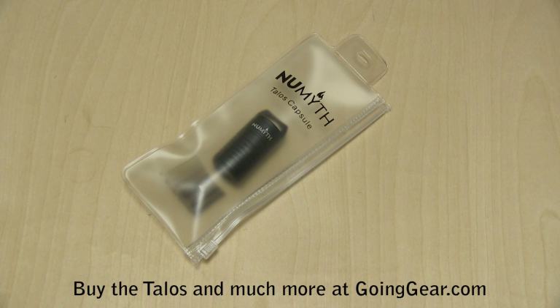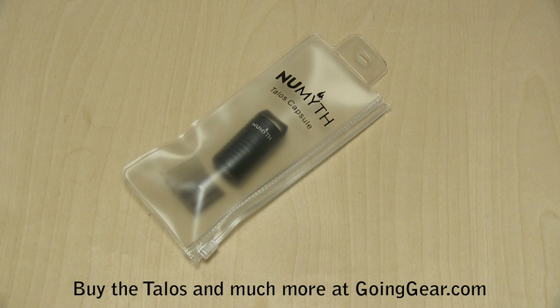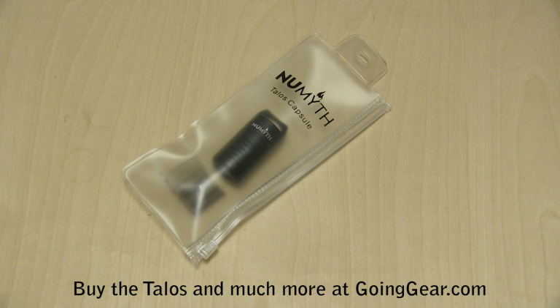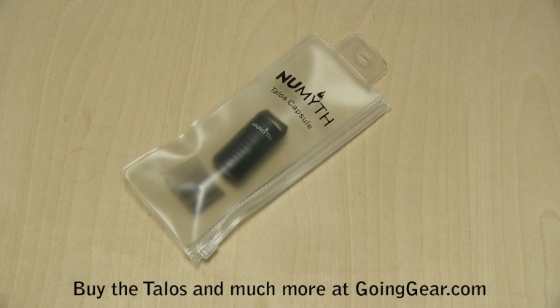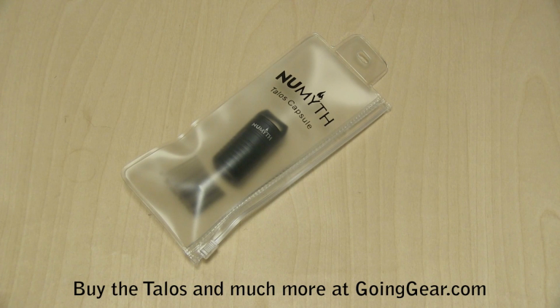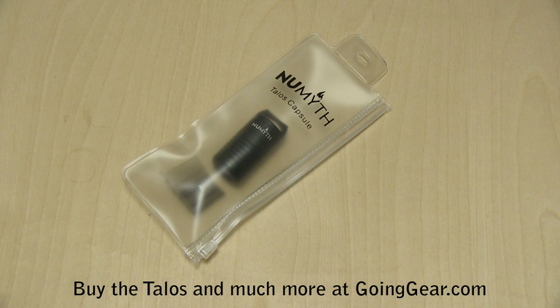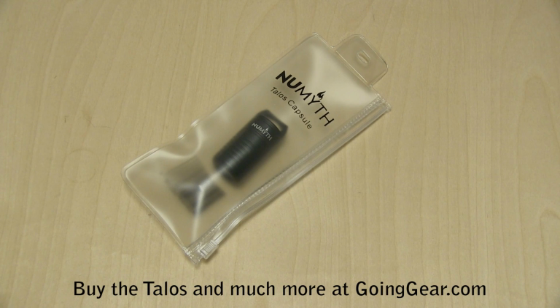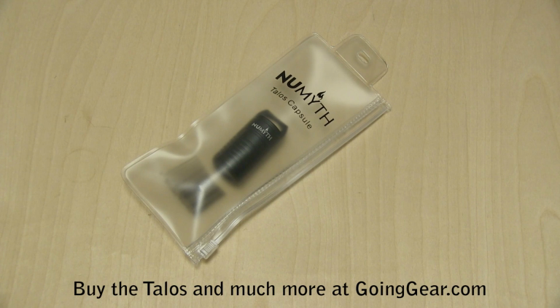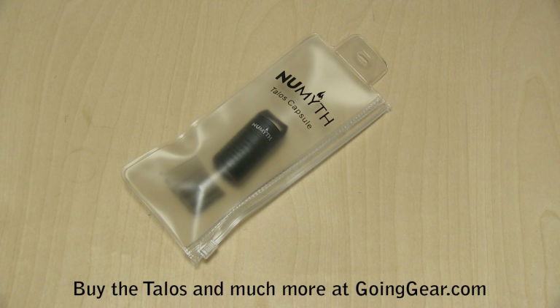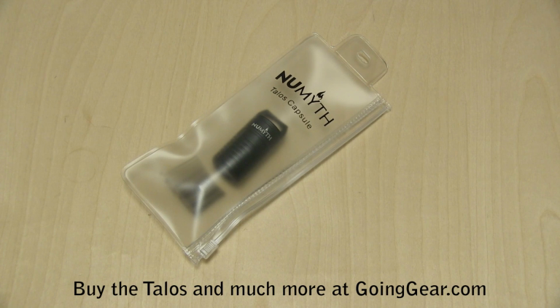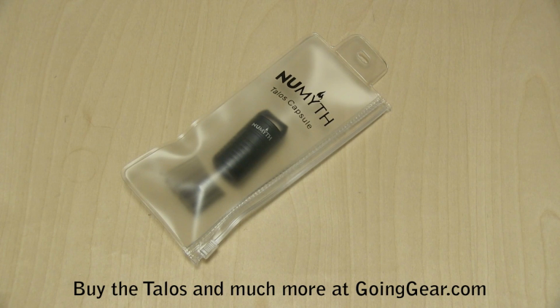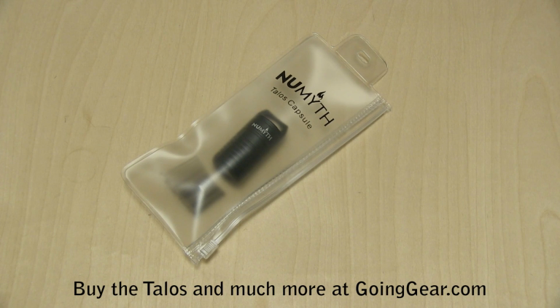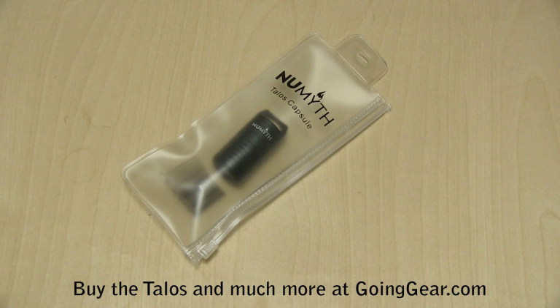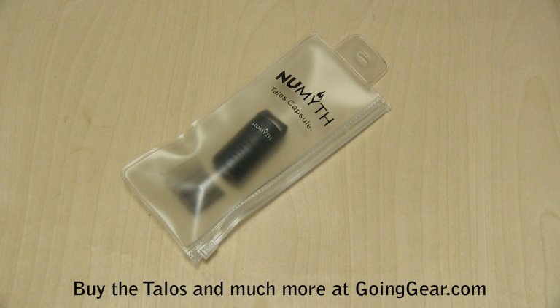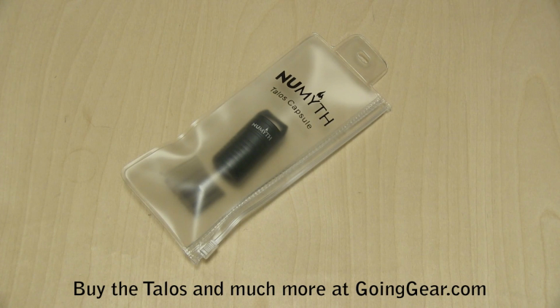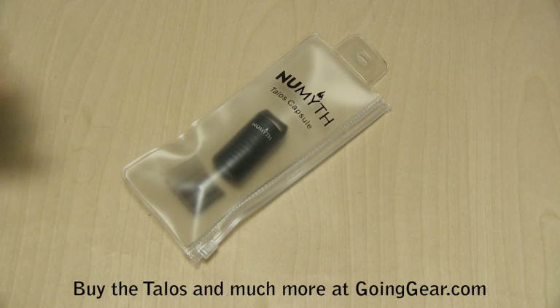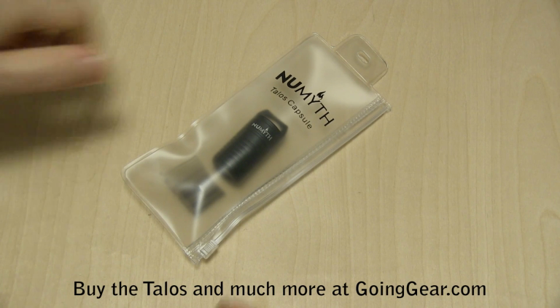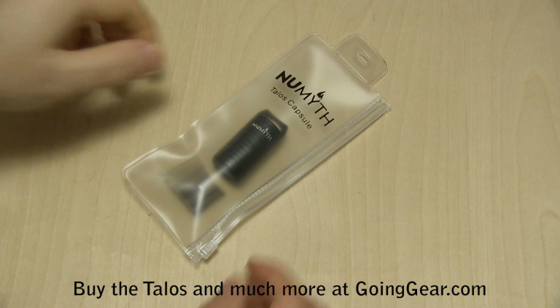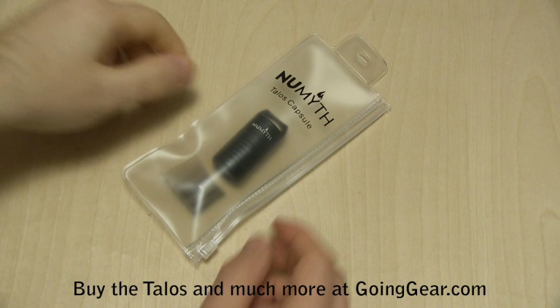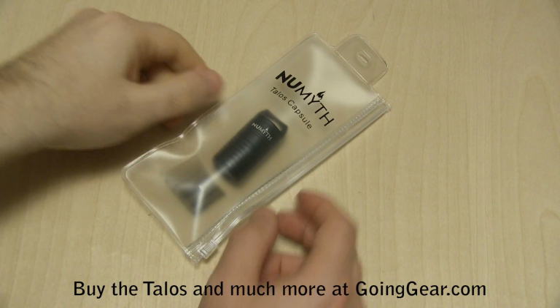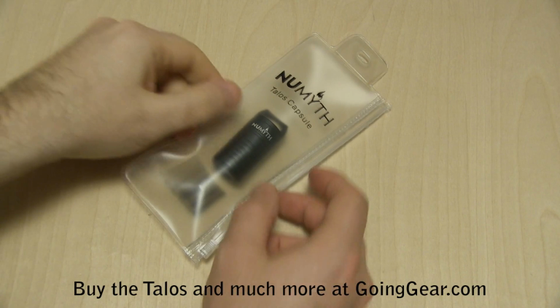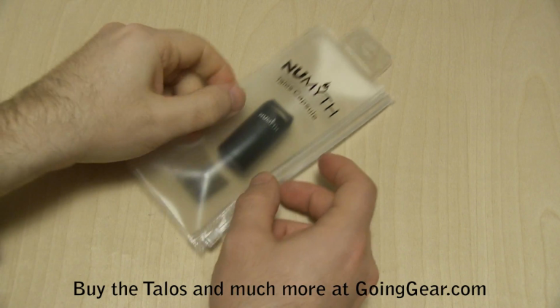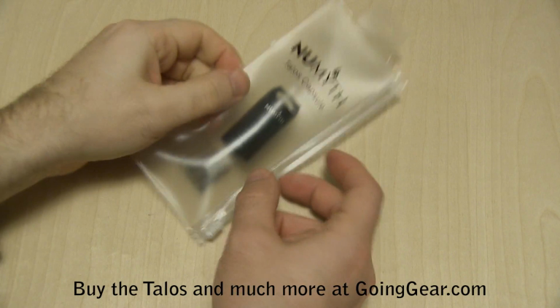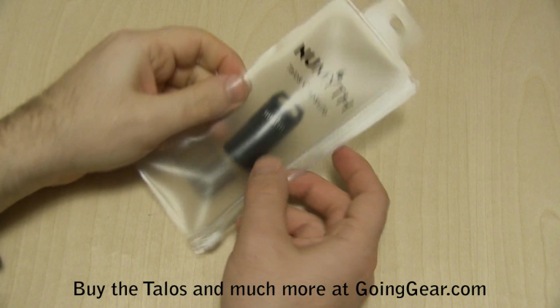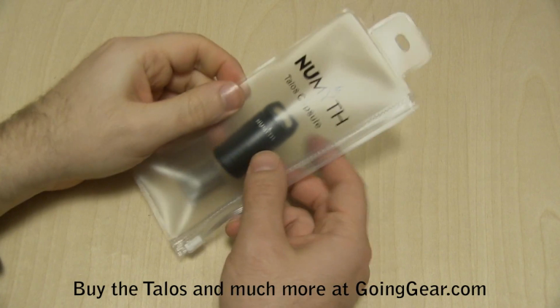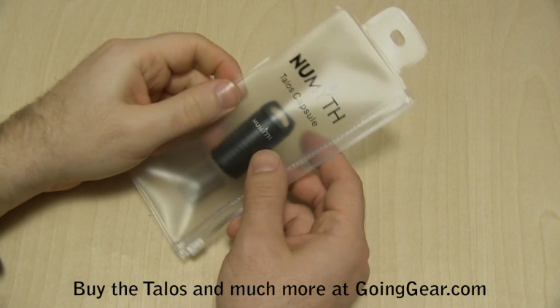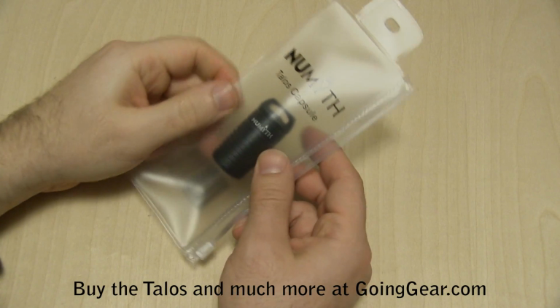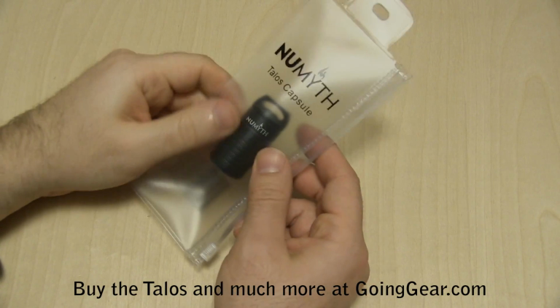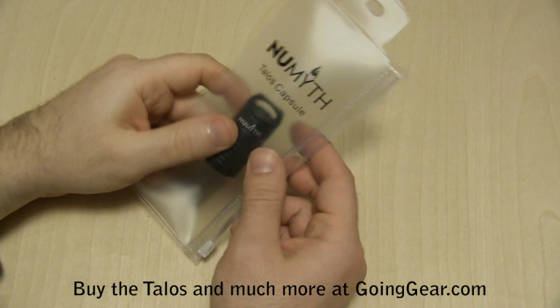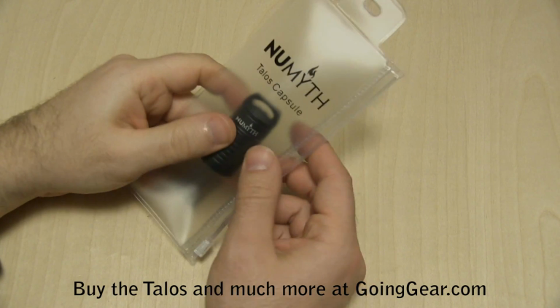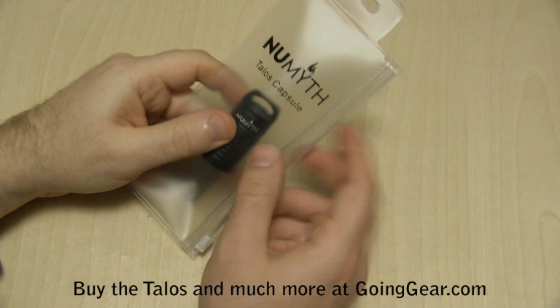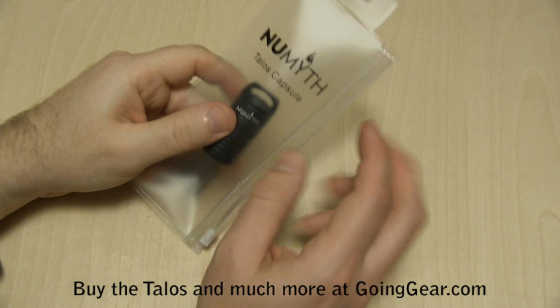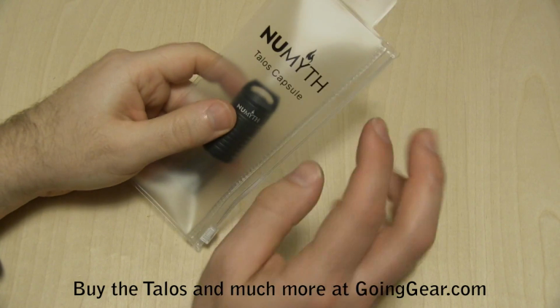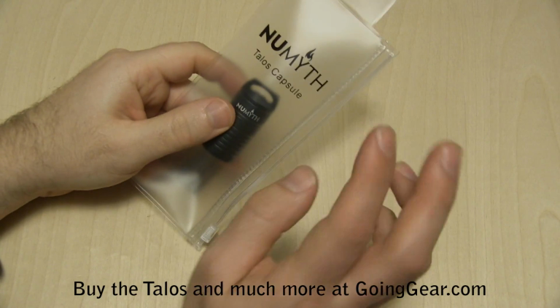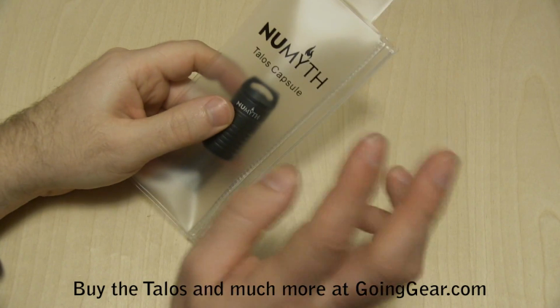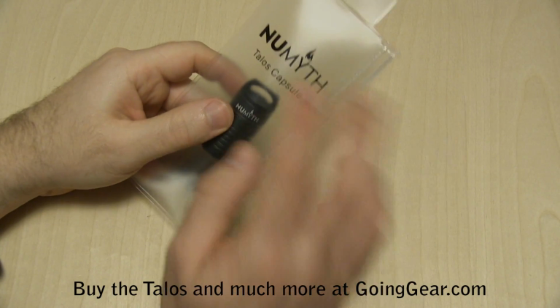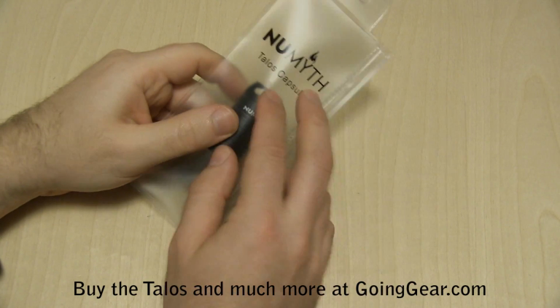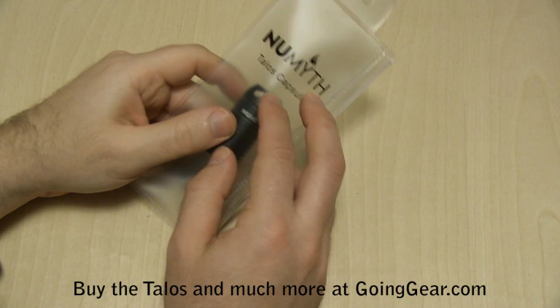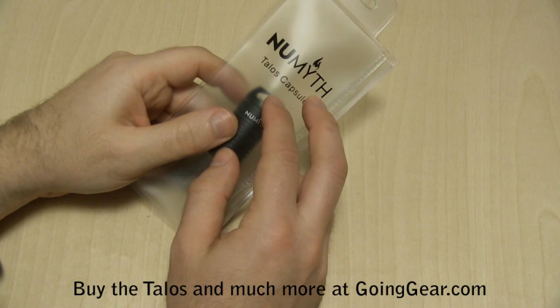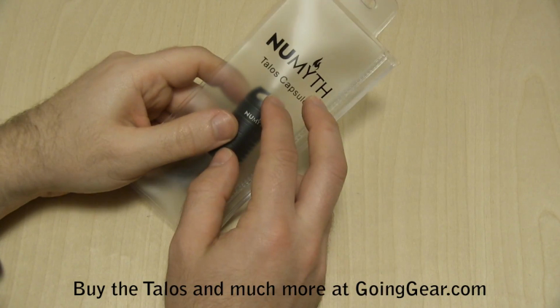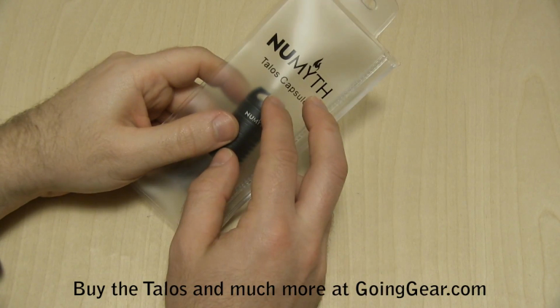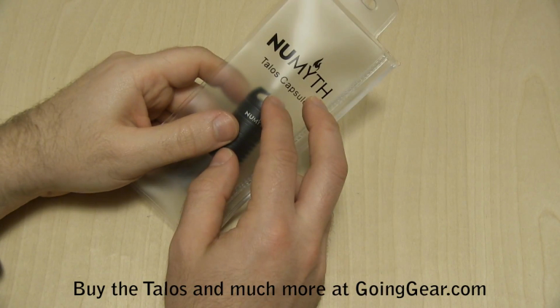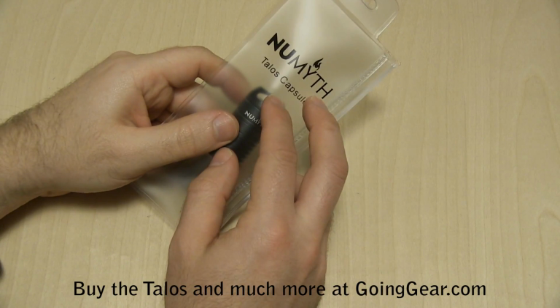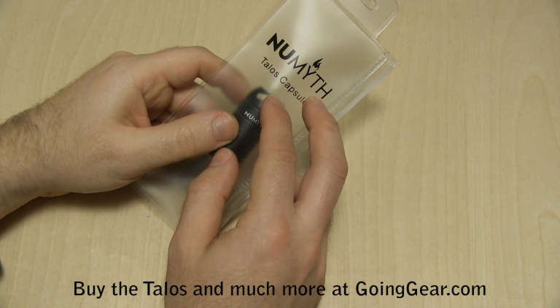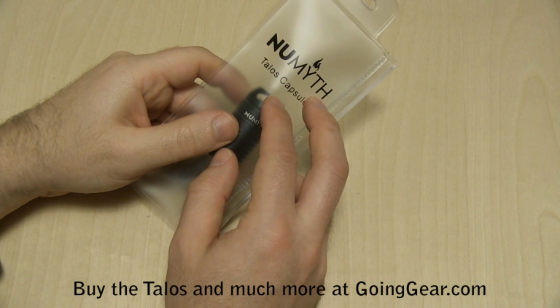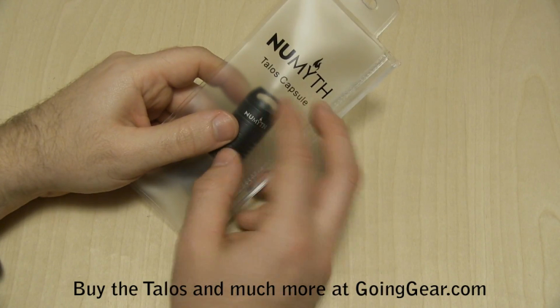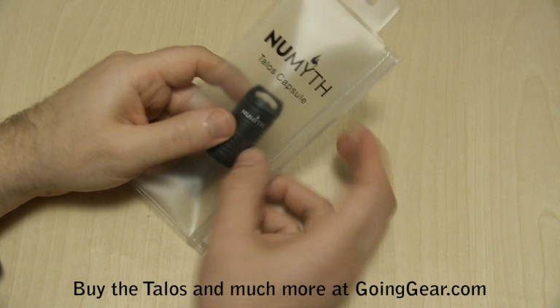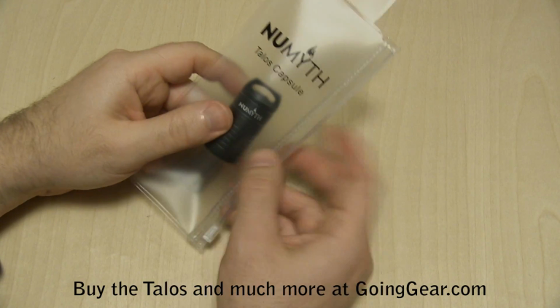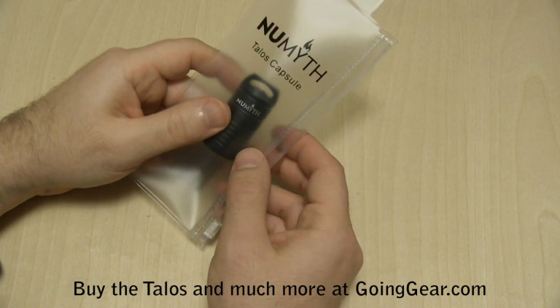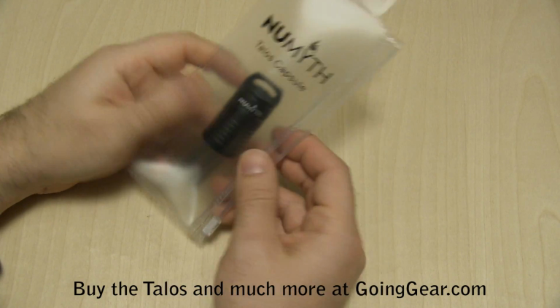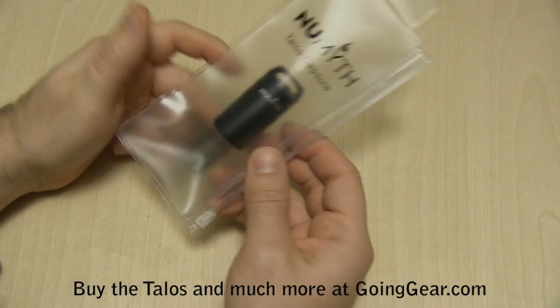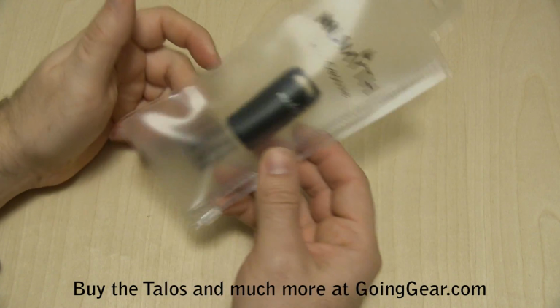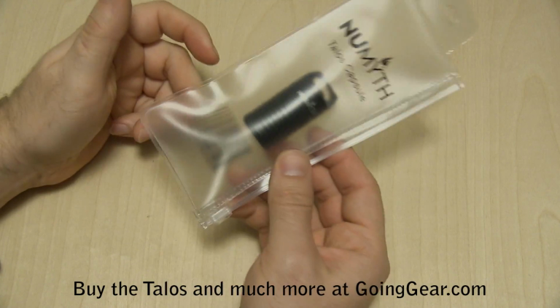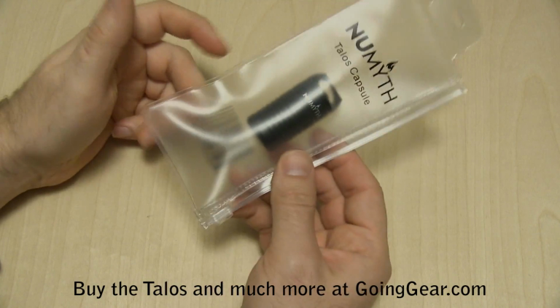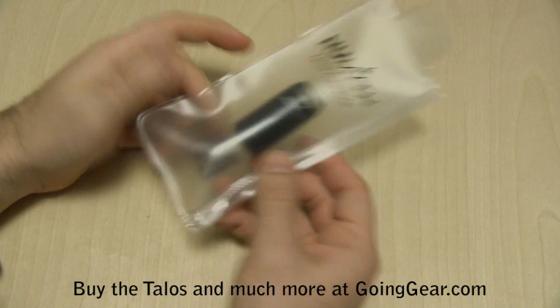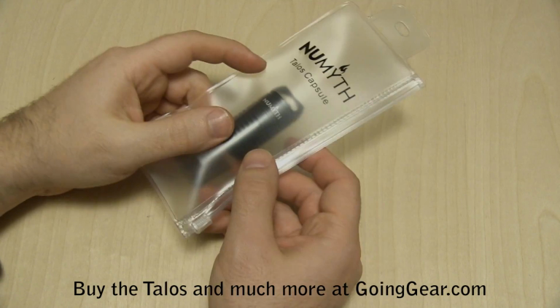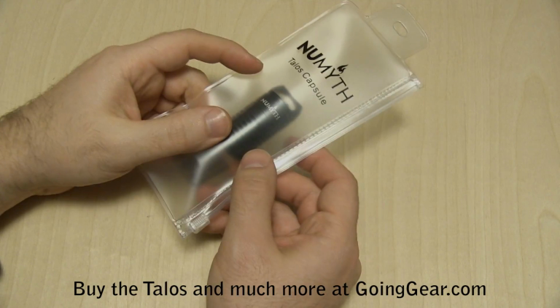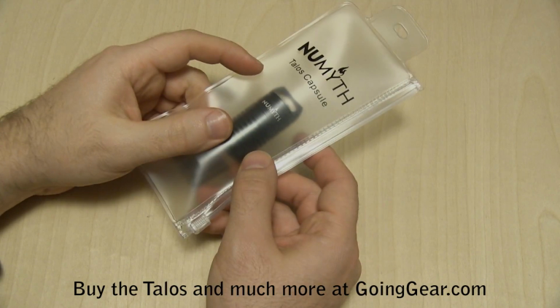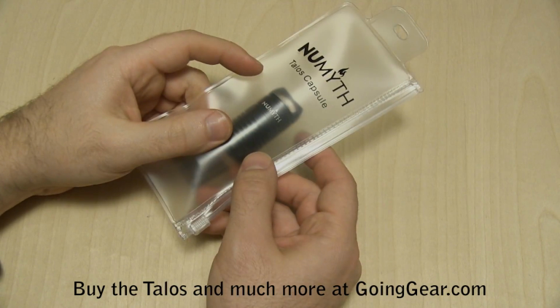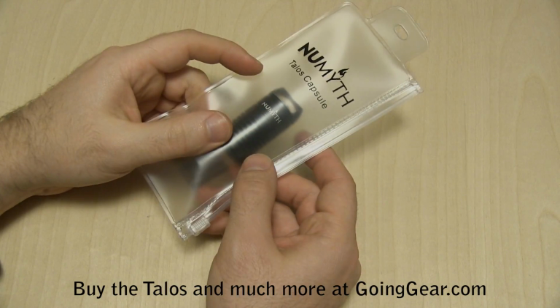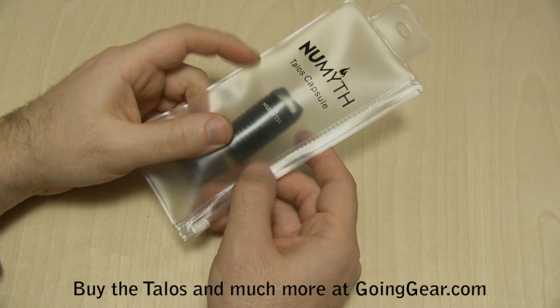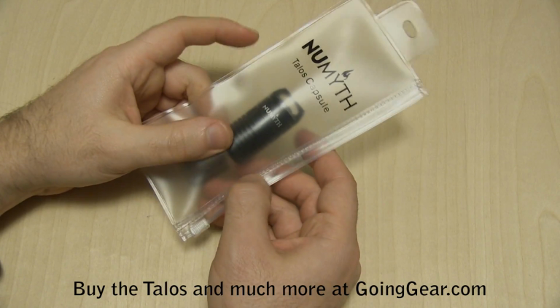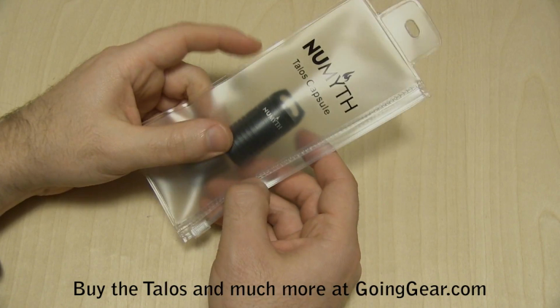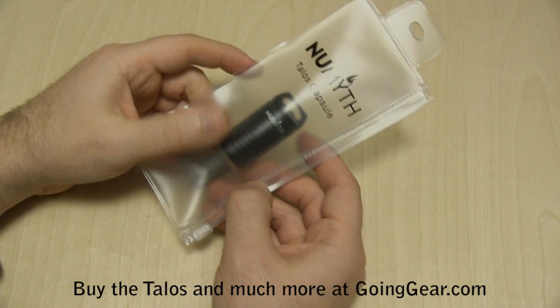Hey guys, it's Marshall from Going Gear and today we're going to take a look at a product from my brand new Numyth. This is the Talos Capsule.